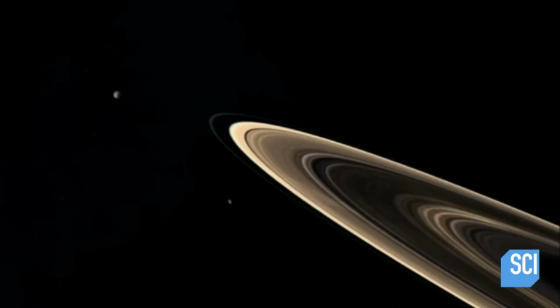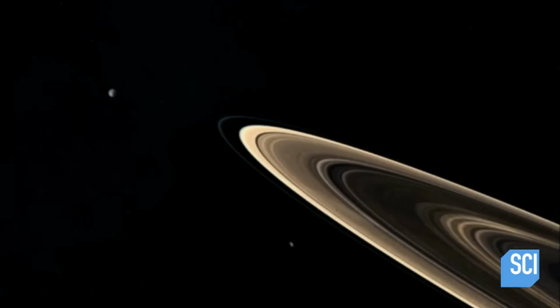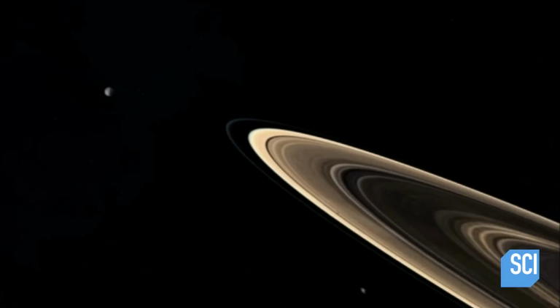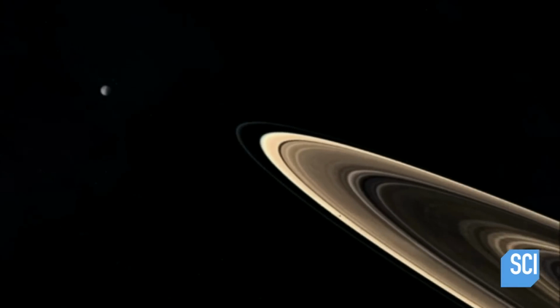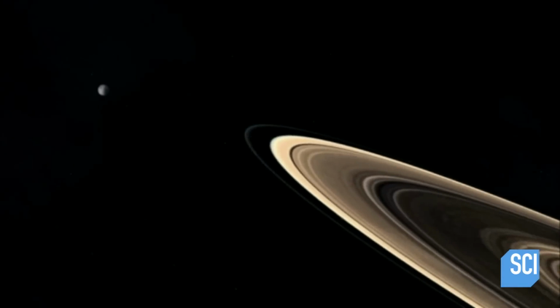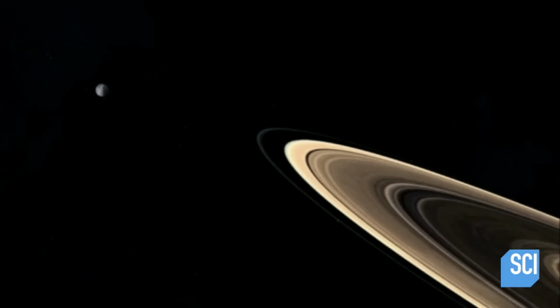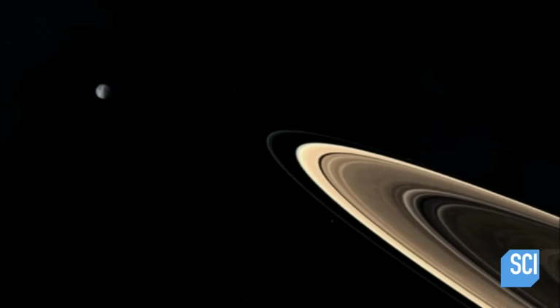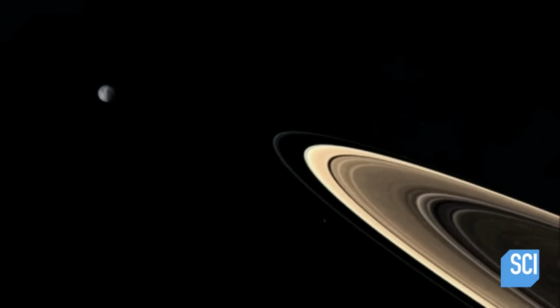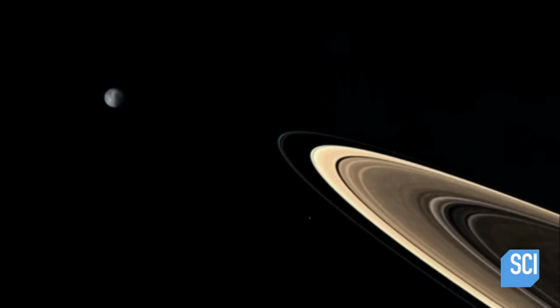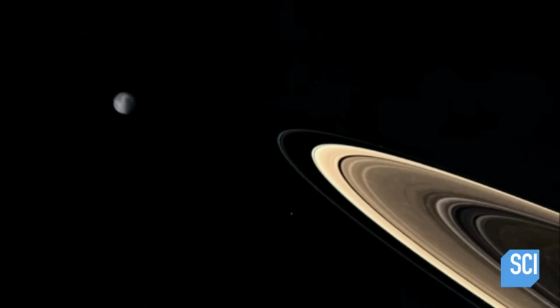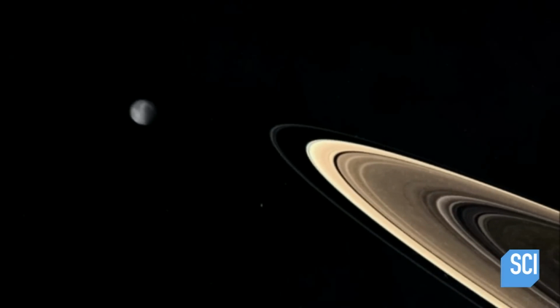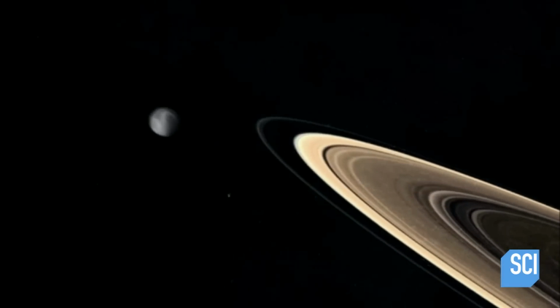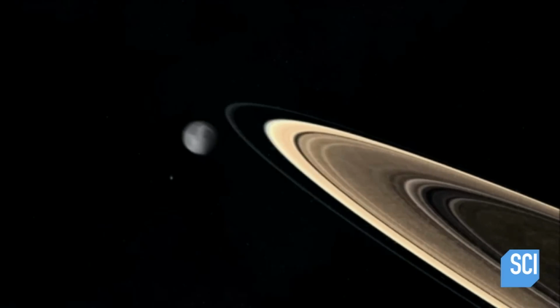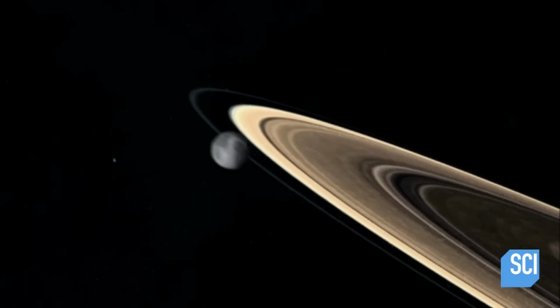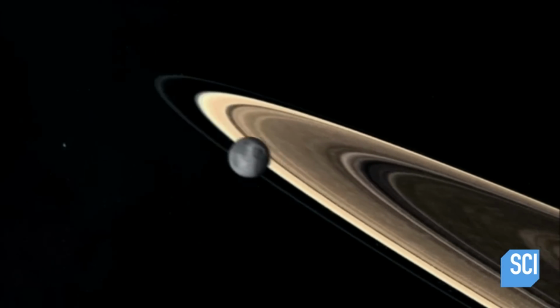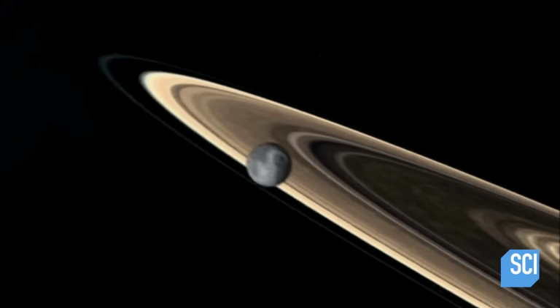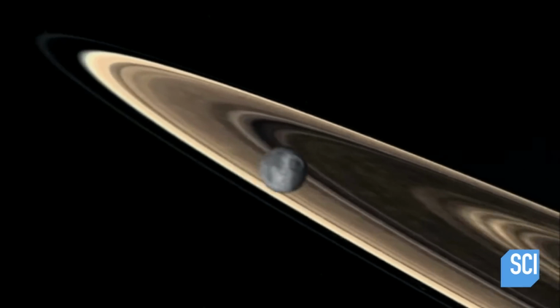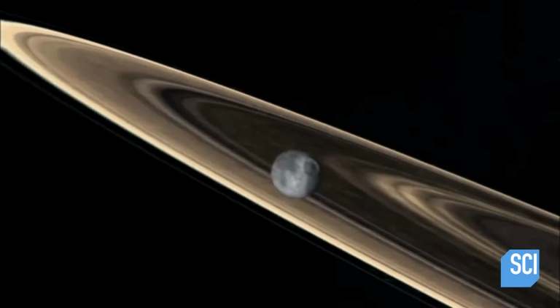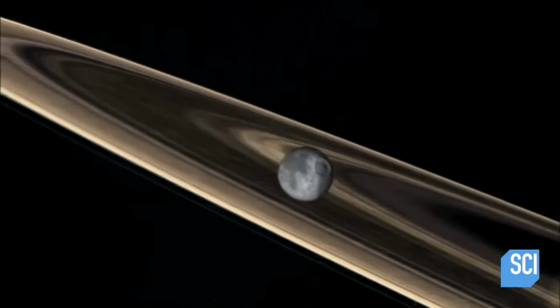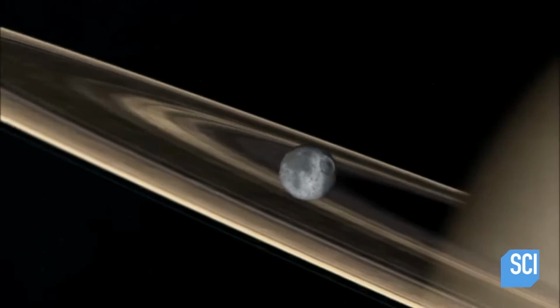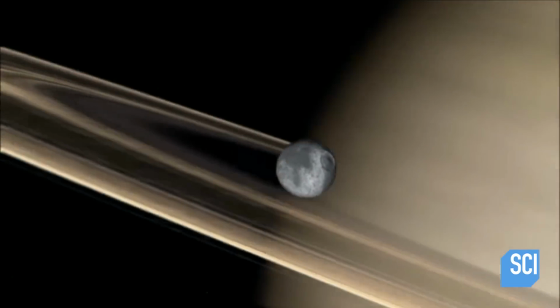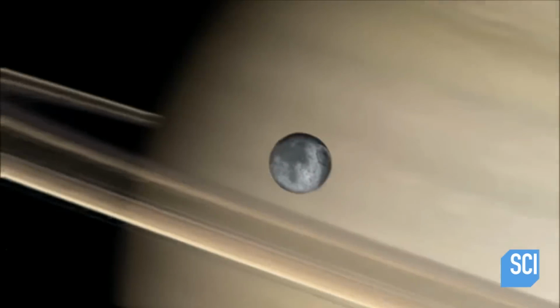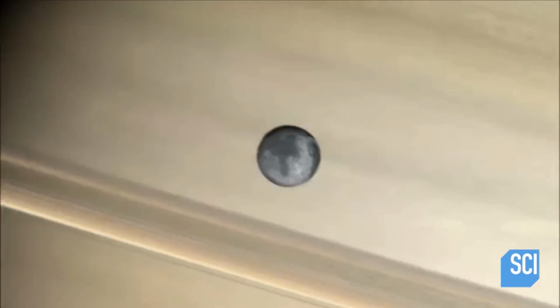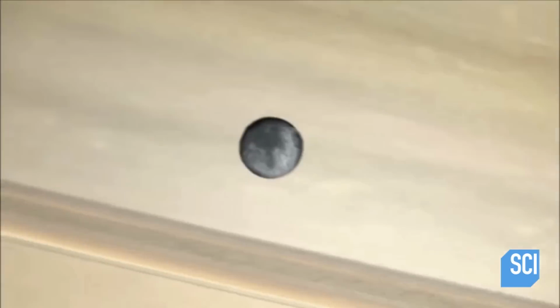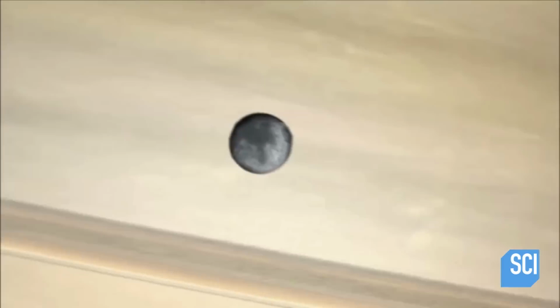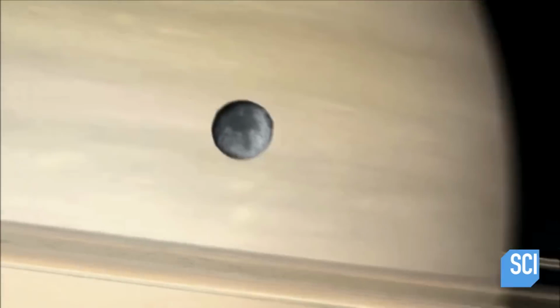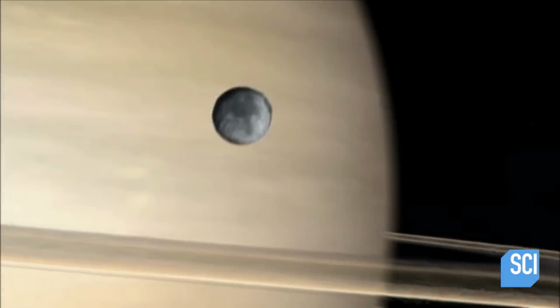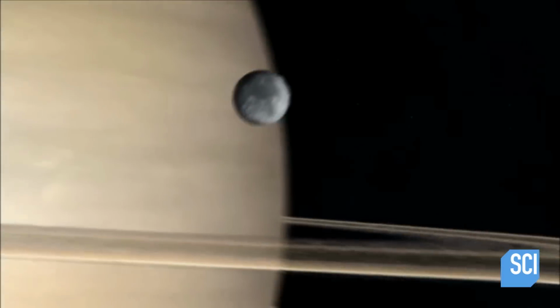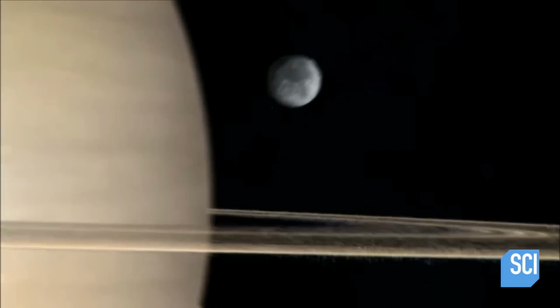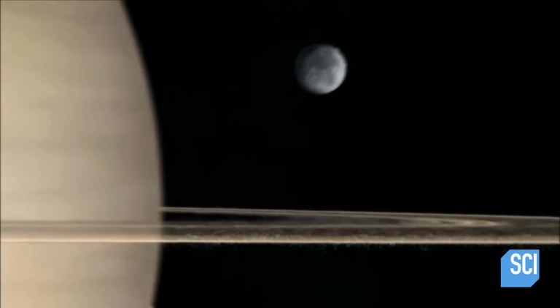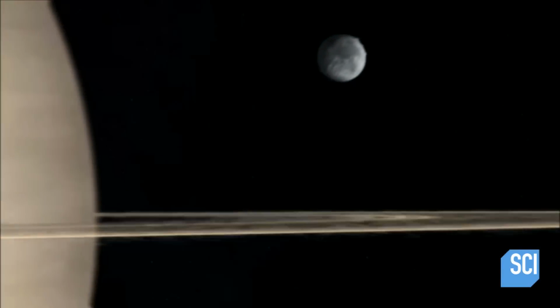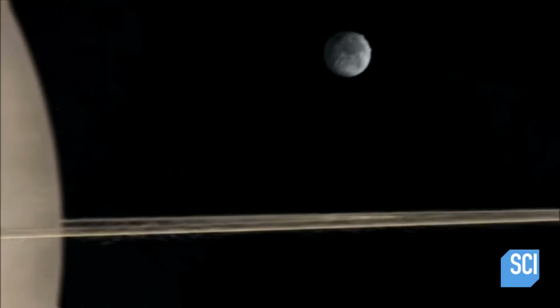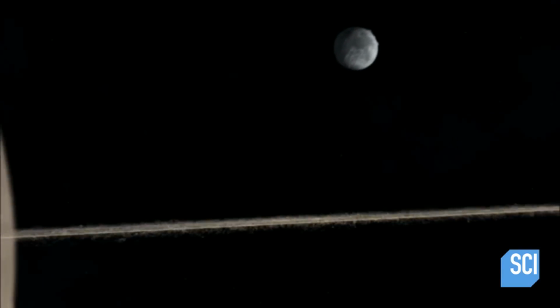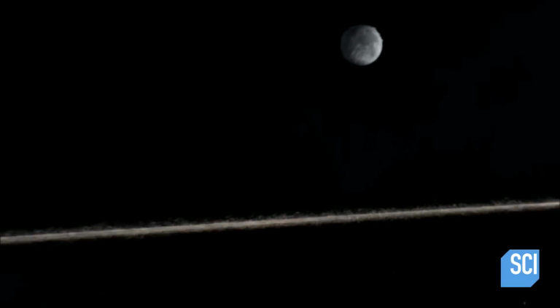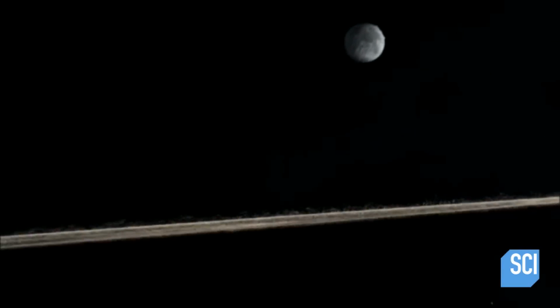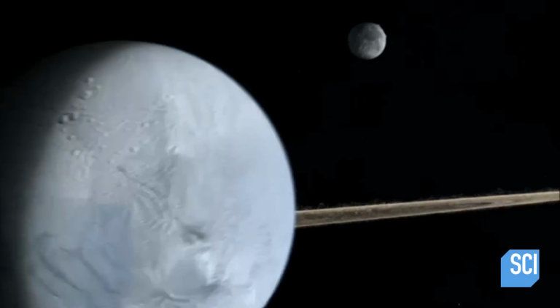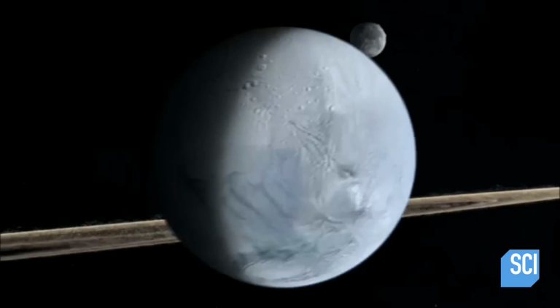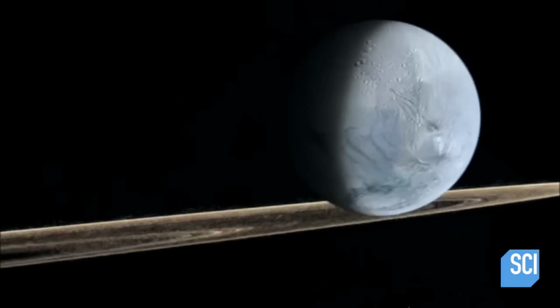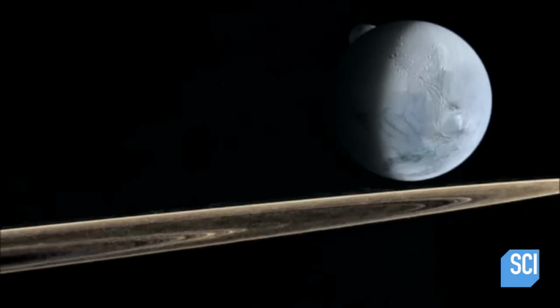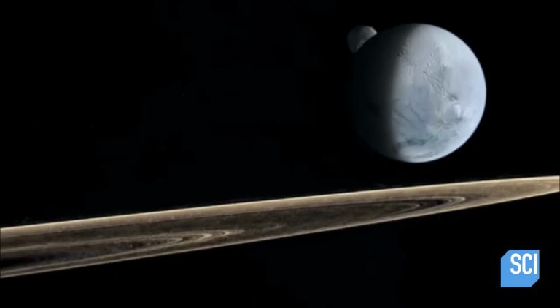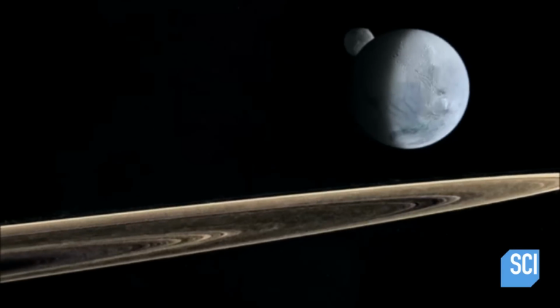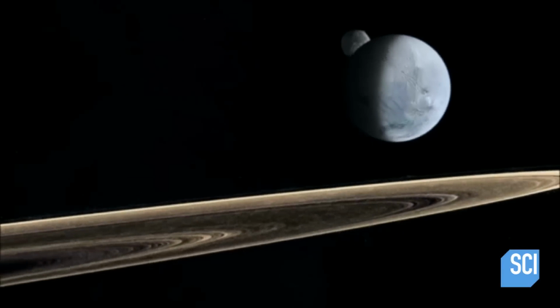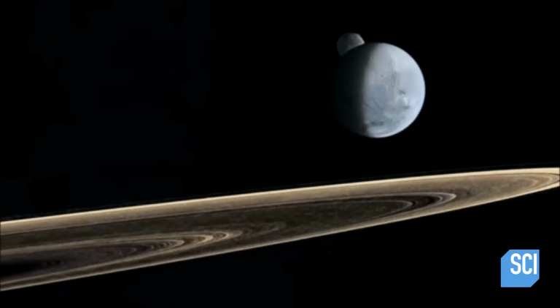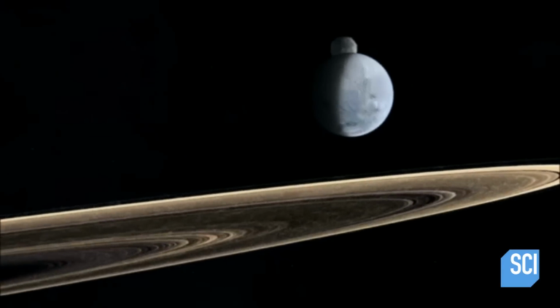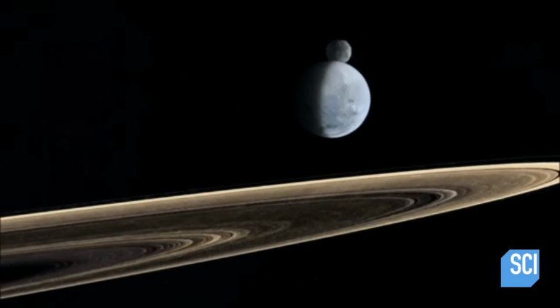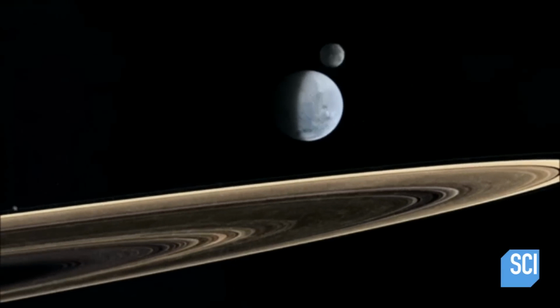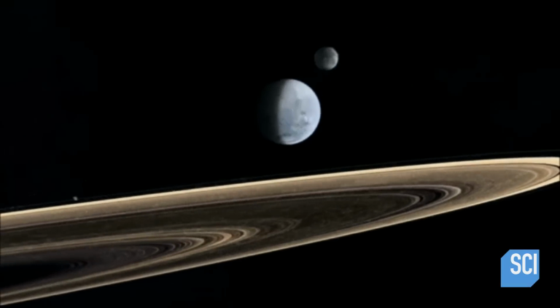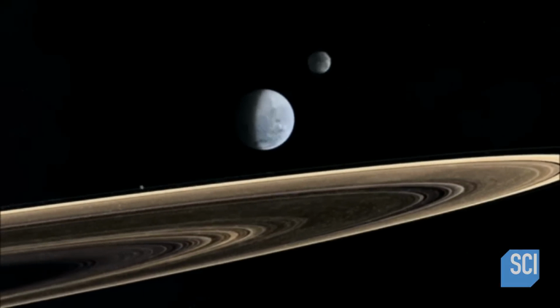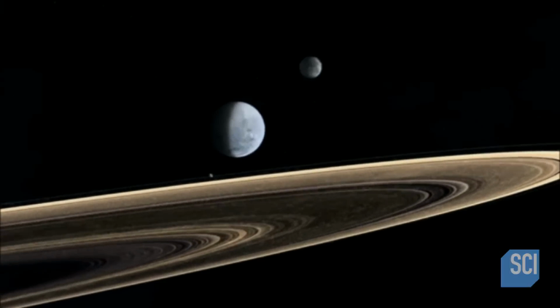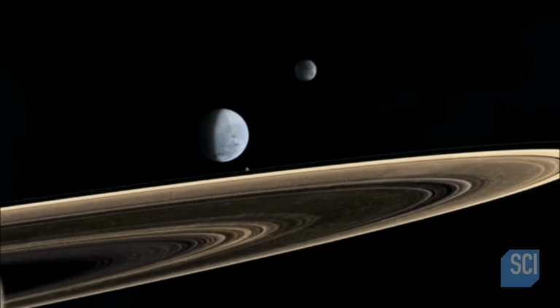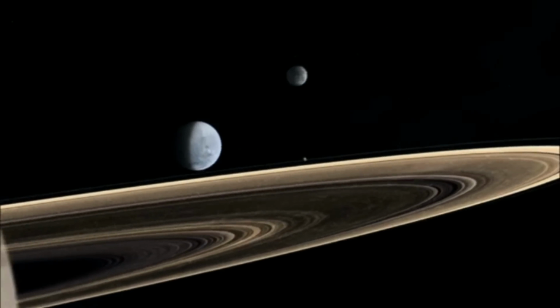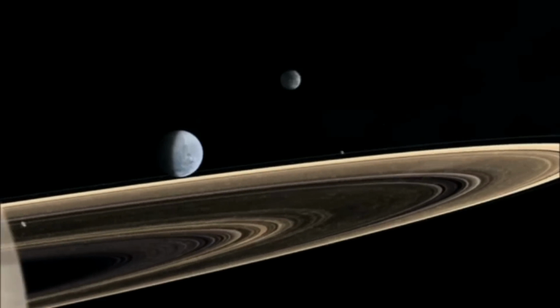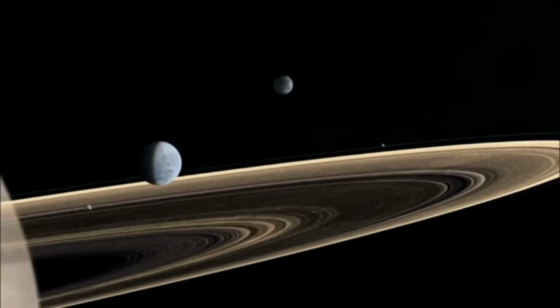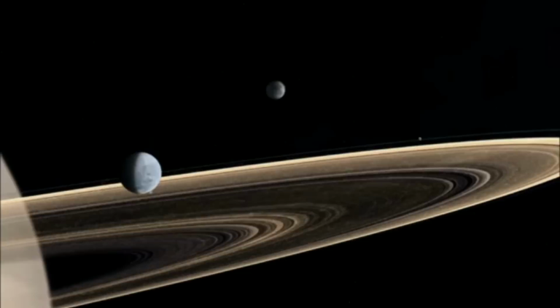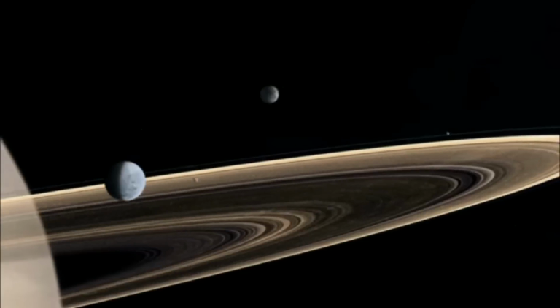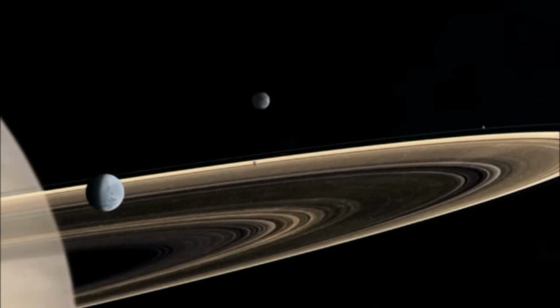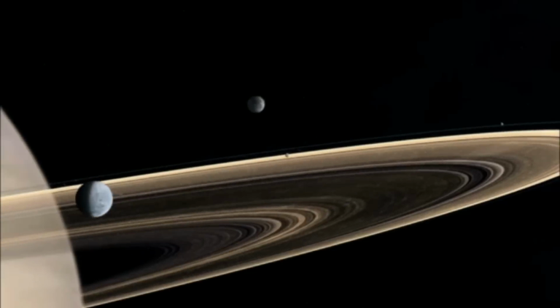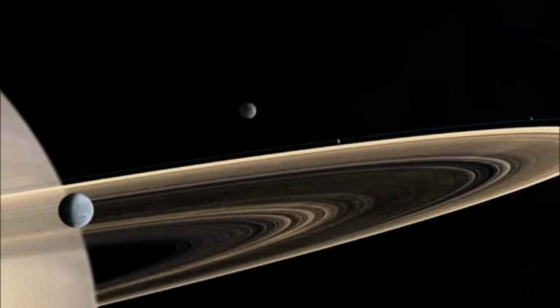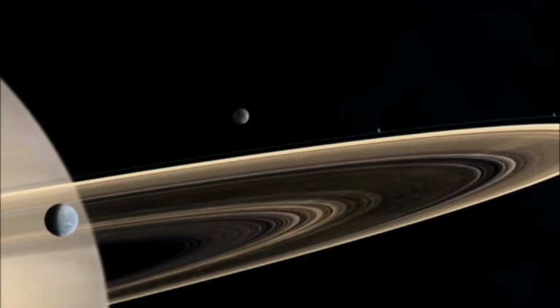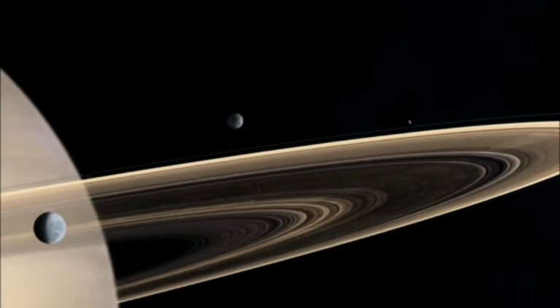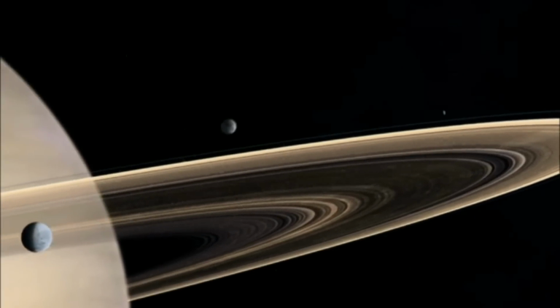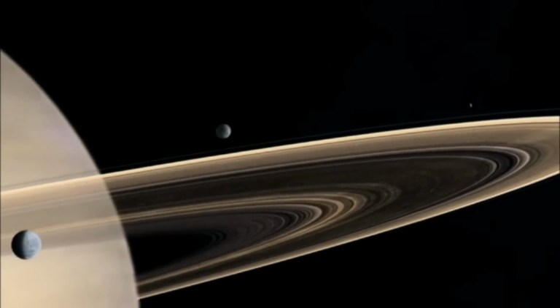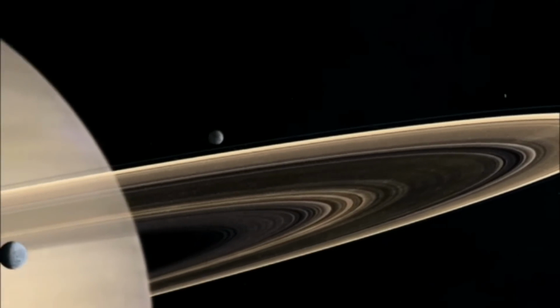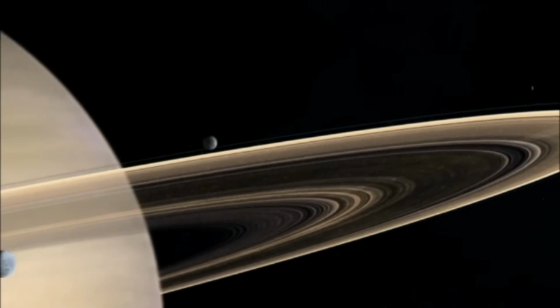For now, scientists are still unable to explain the behavior of Saturn's mysterious satellite.